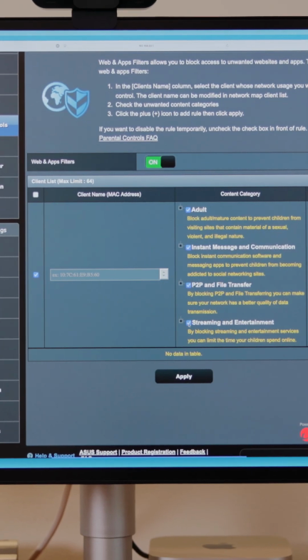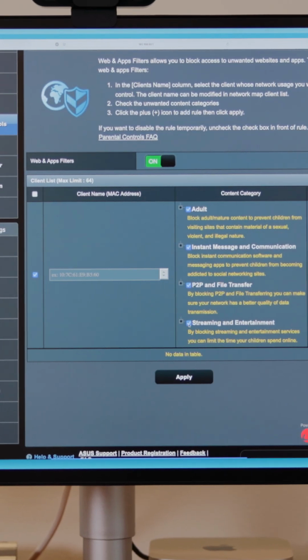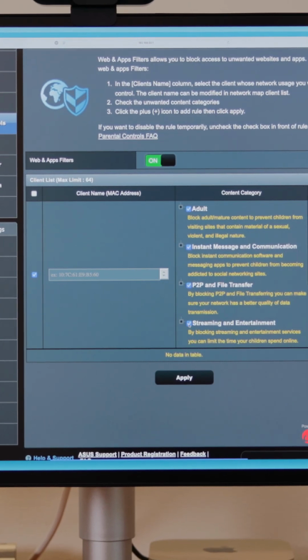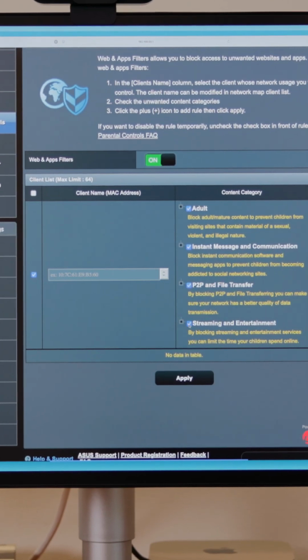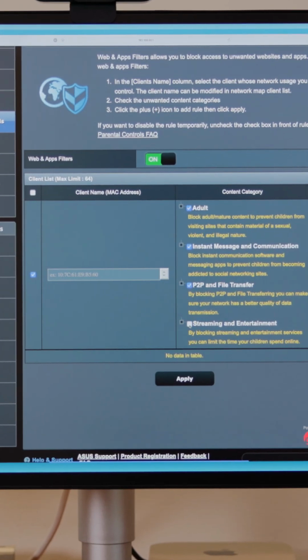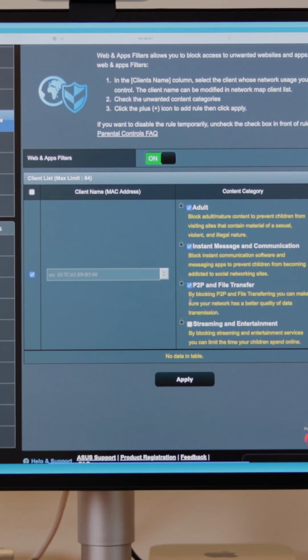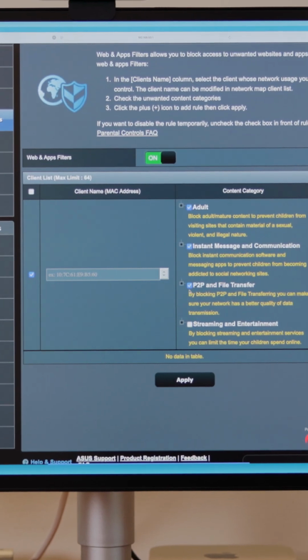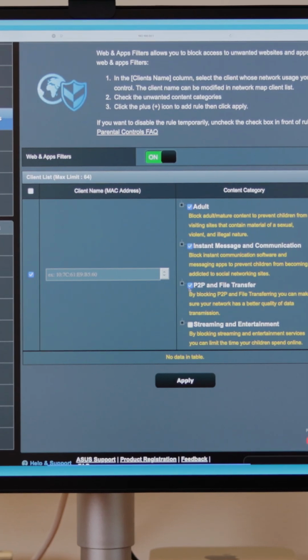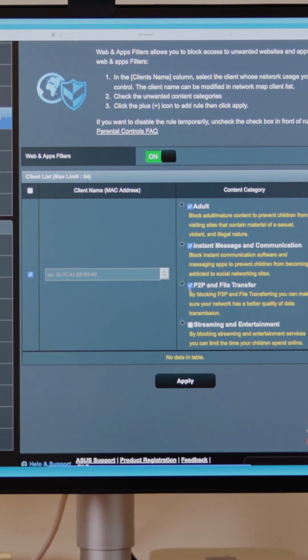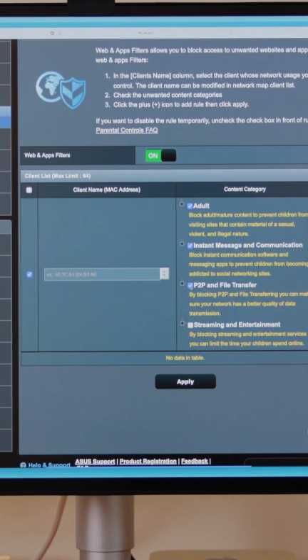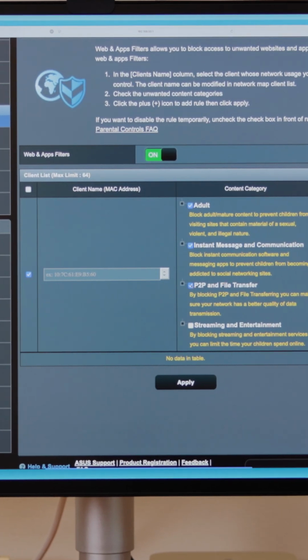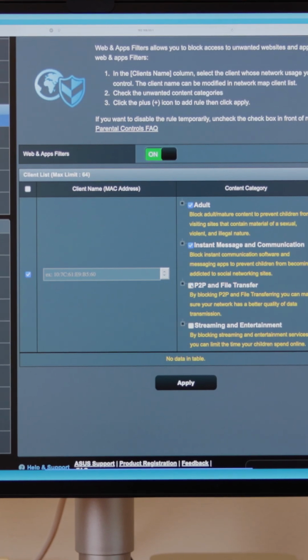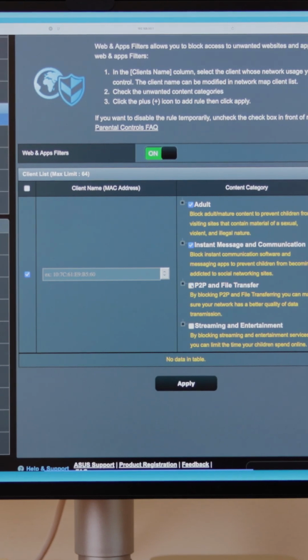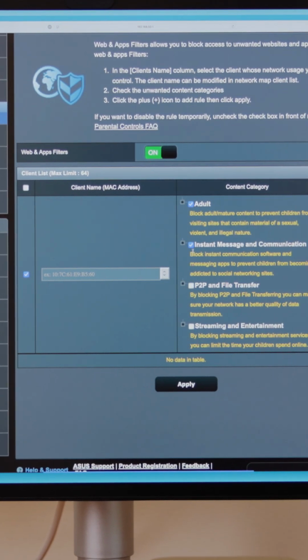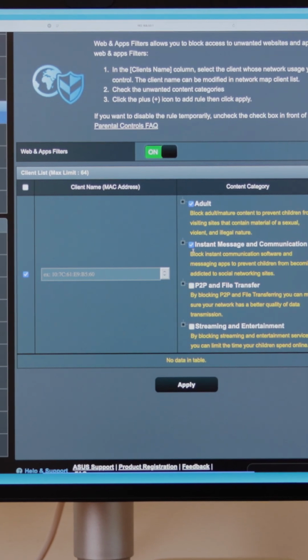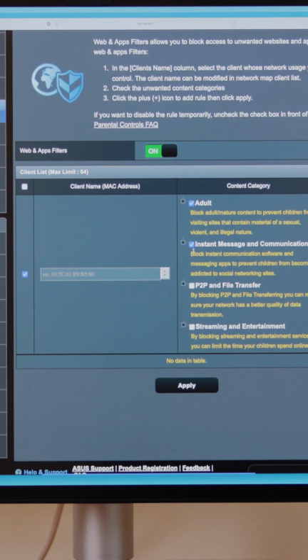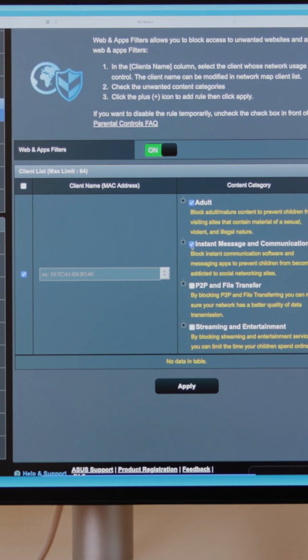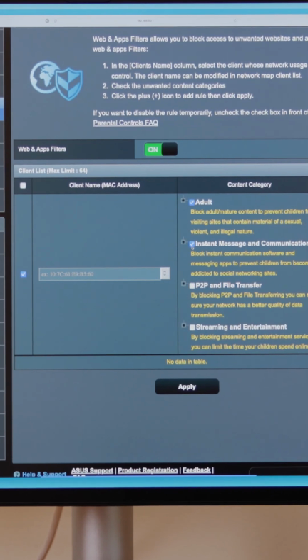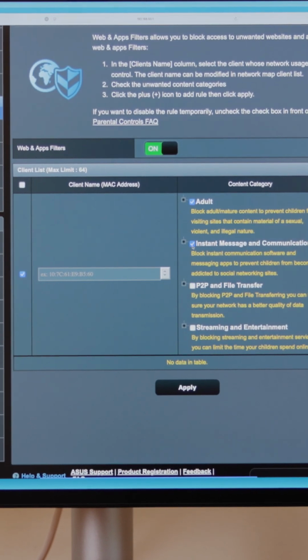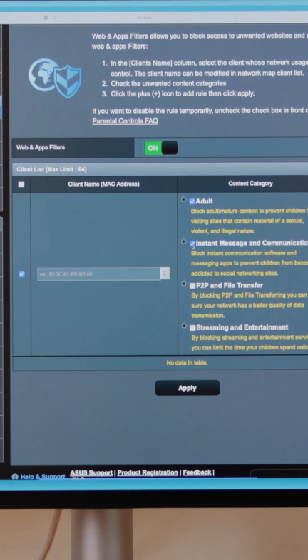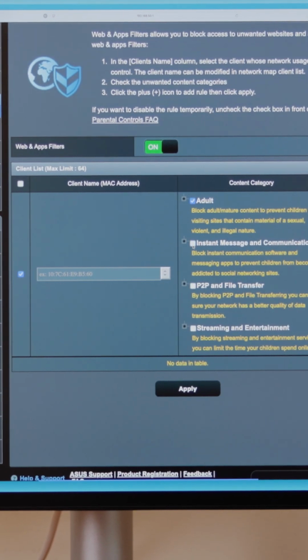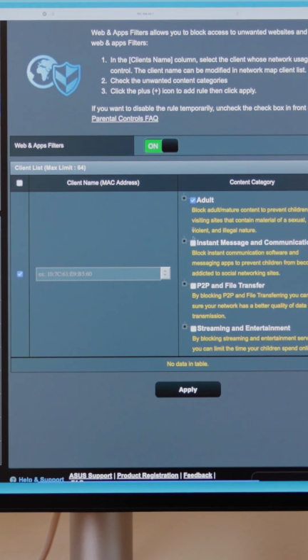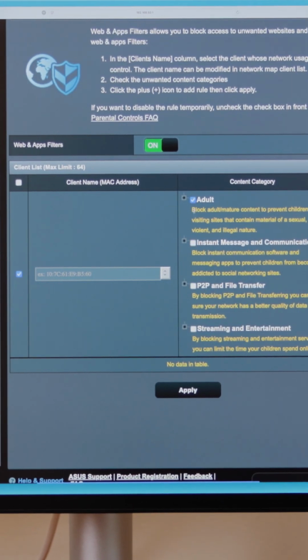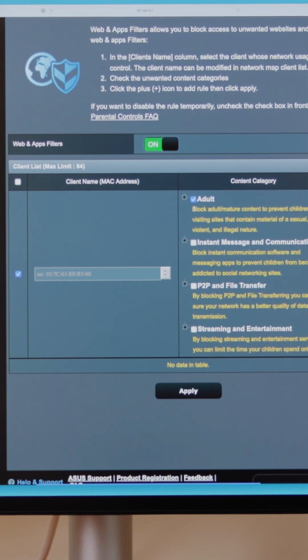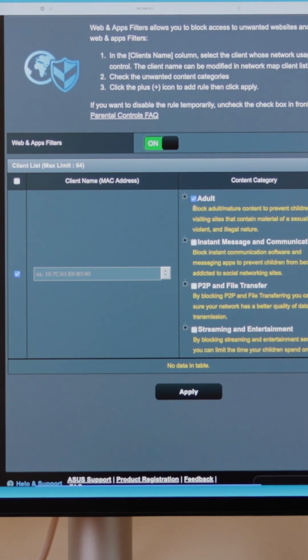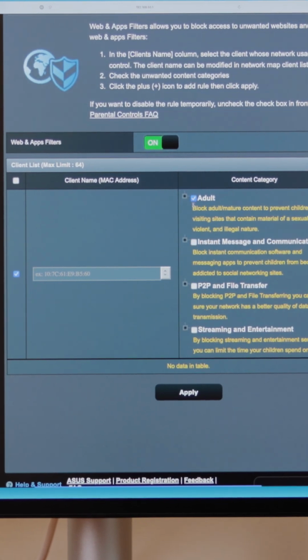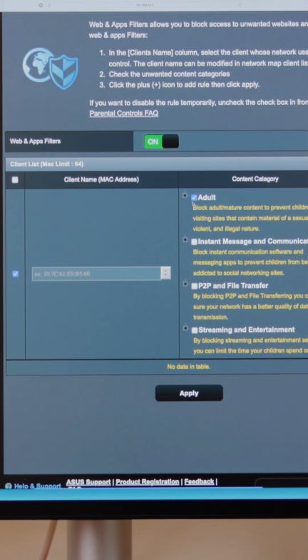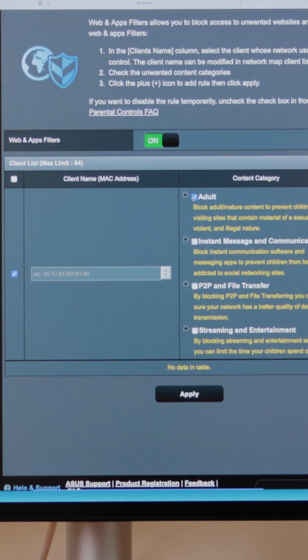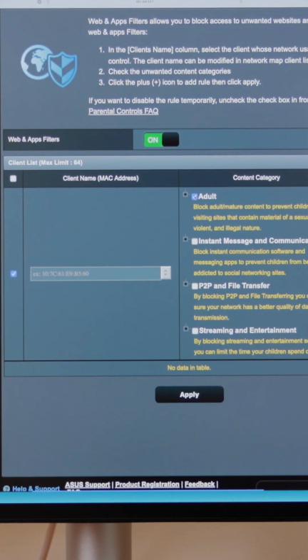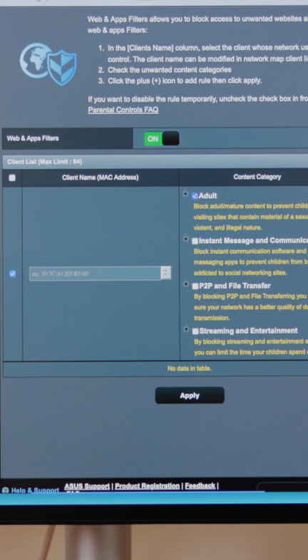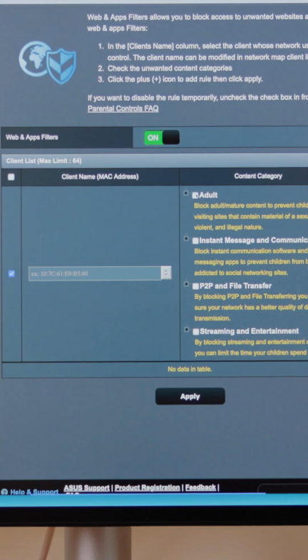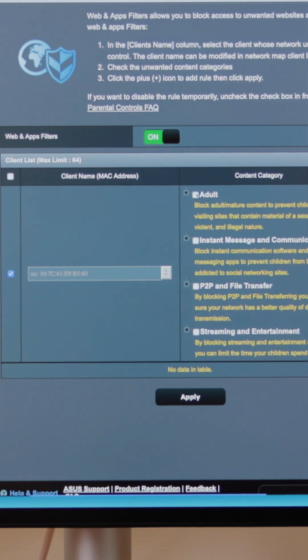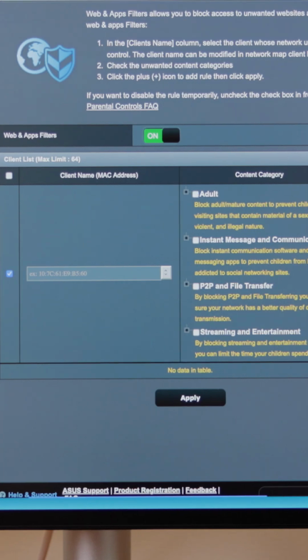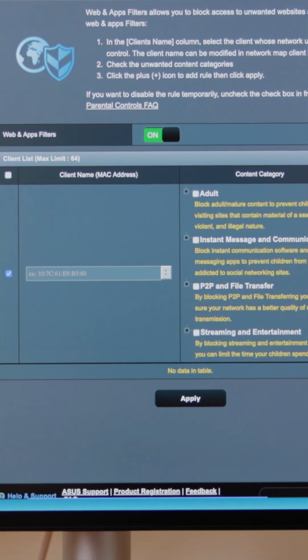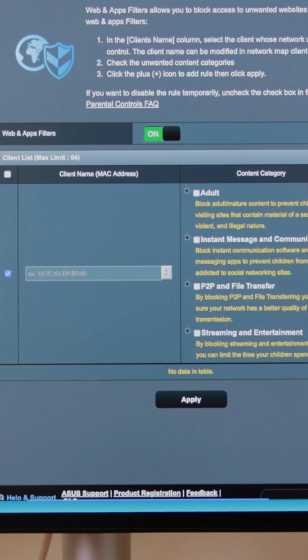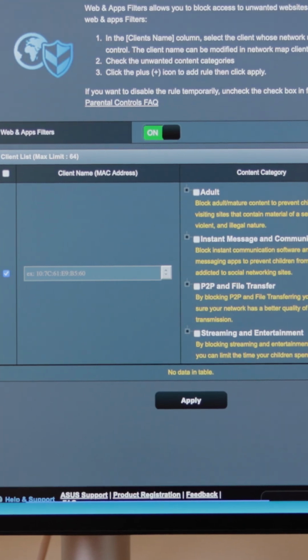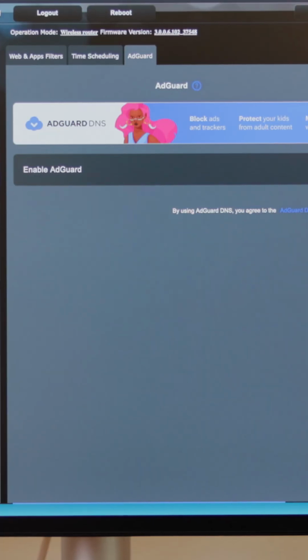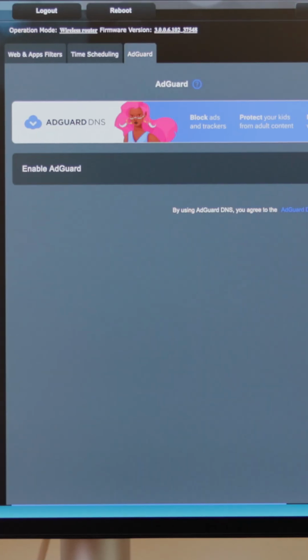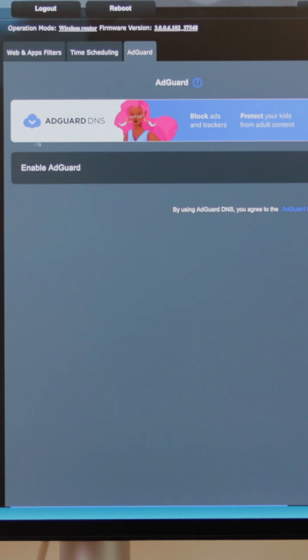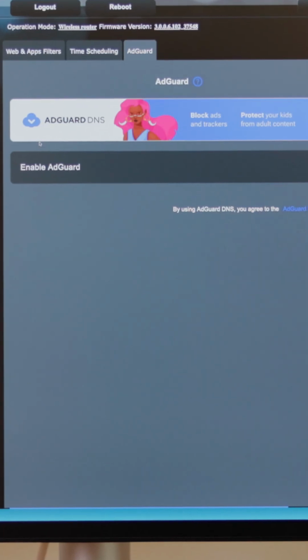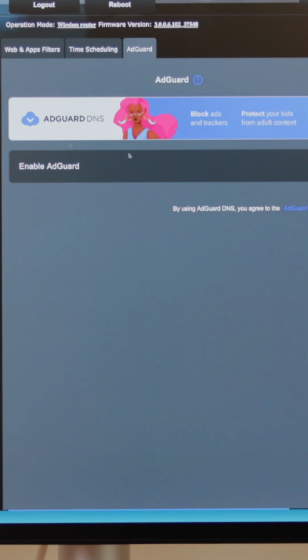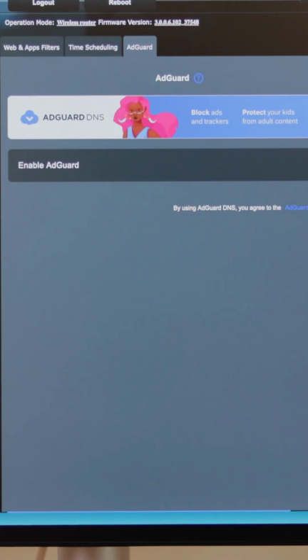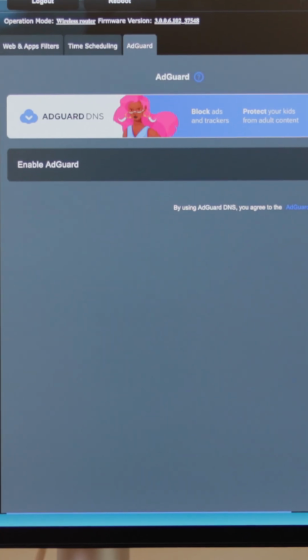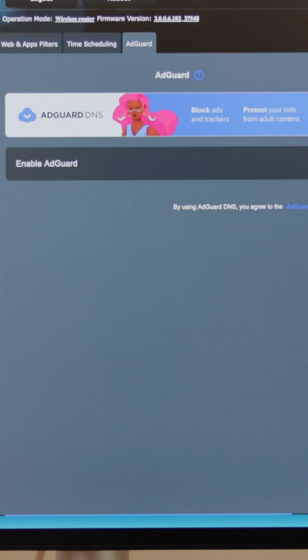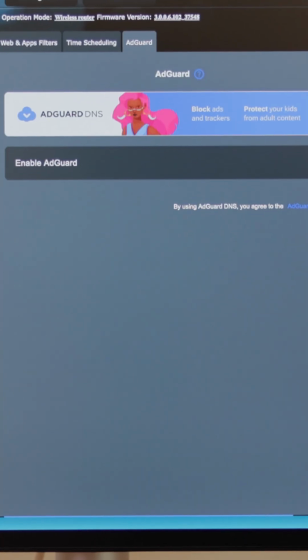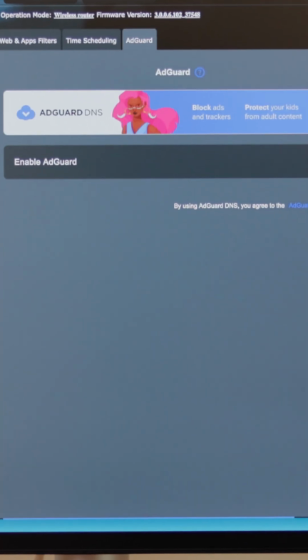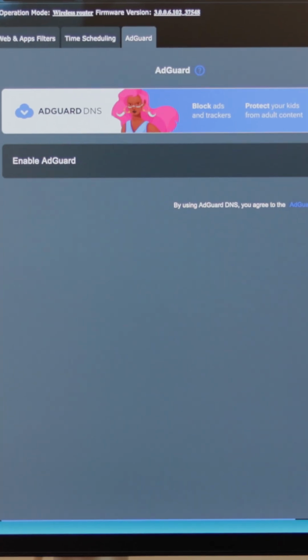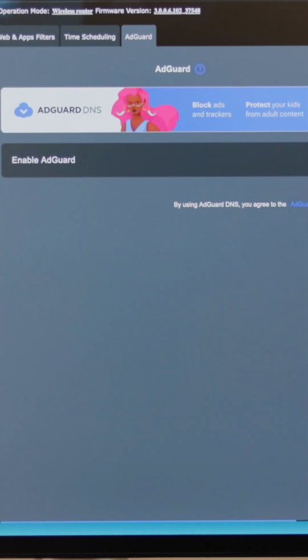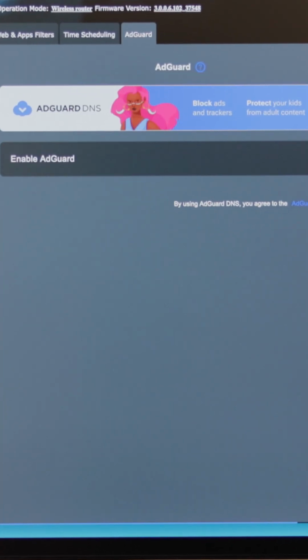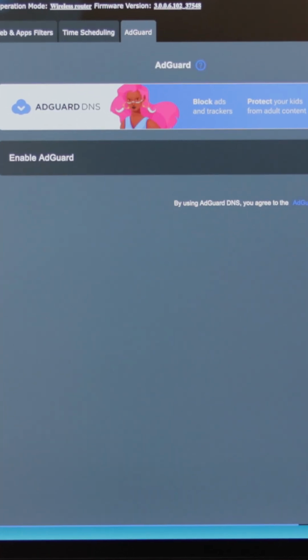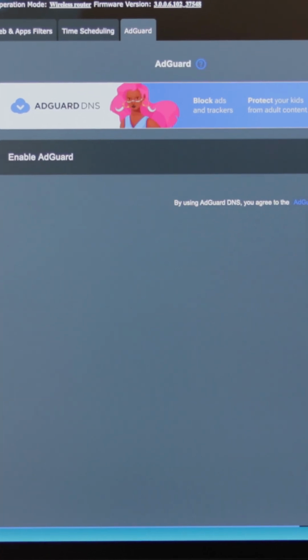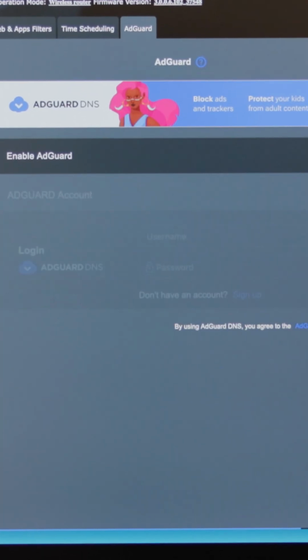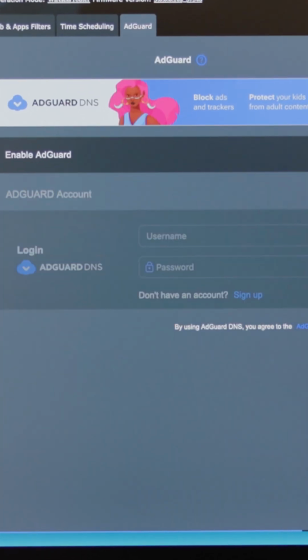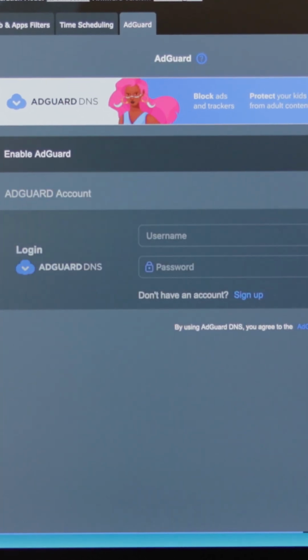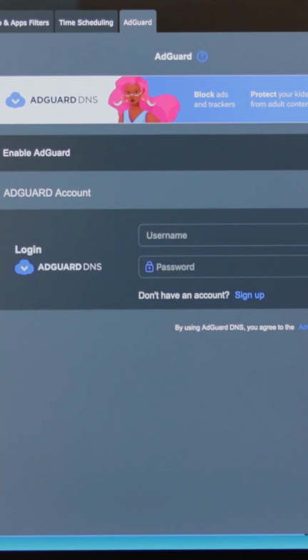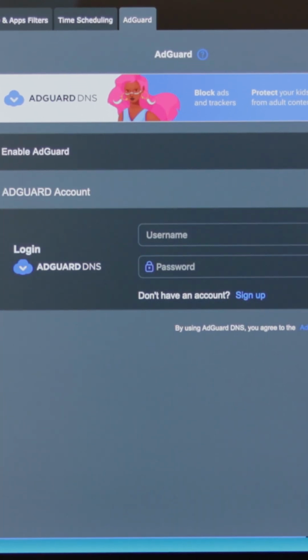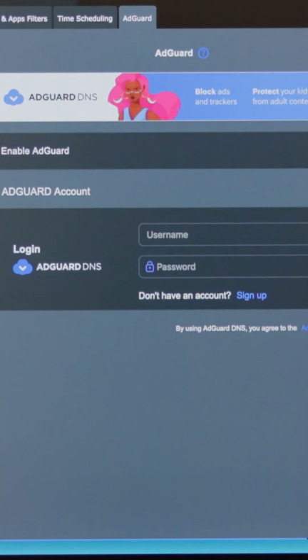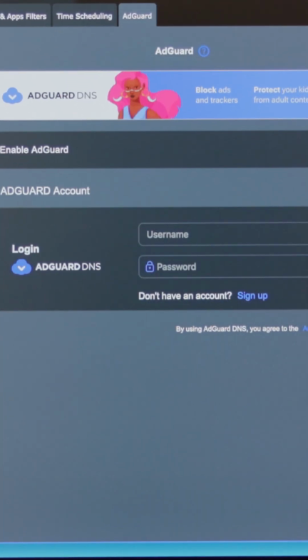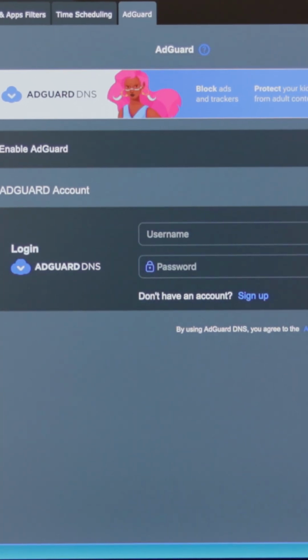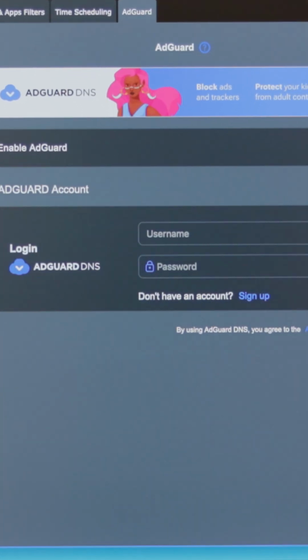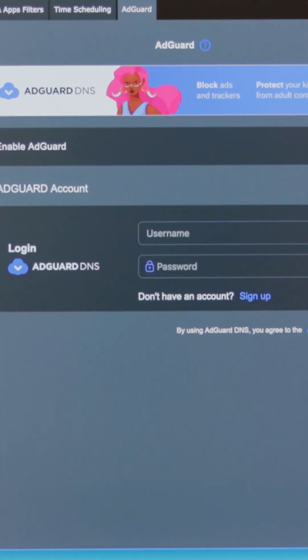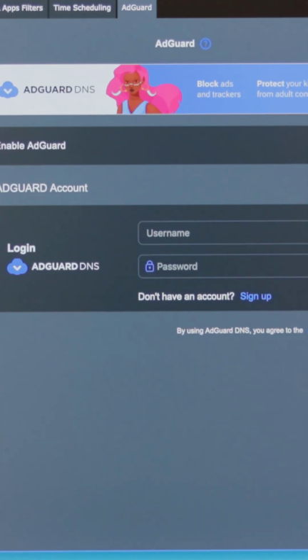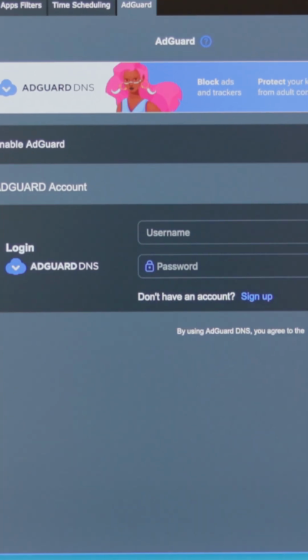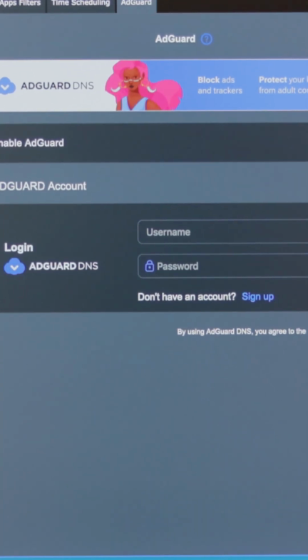What I love is that you get free lifetime security, and this is powered by Trend Micro, so you never need a subscription. This means that everything connected to your Wi-Fi network is secure.